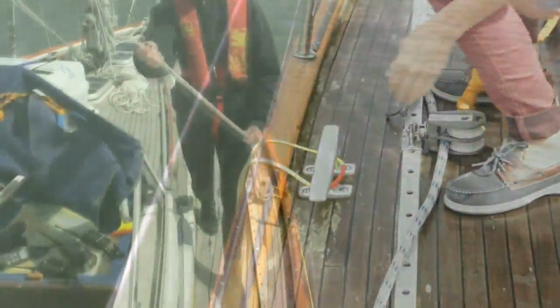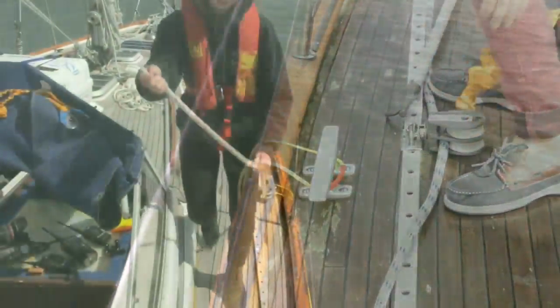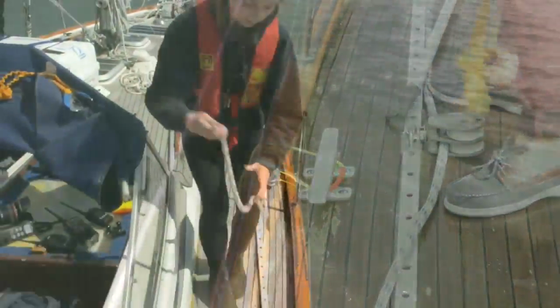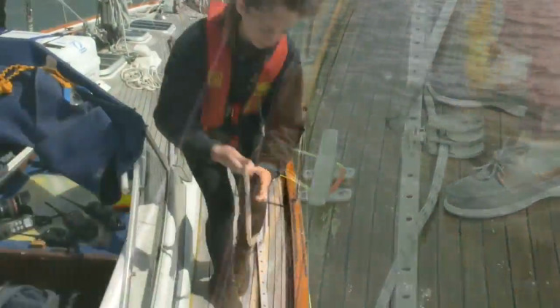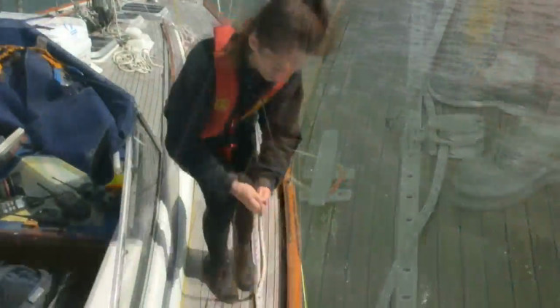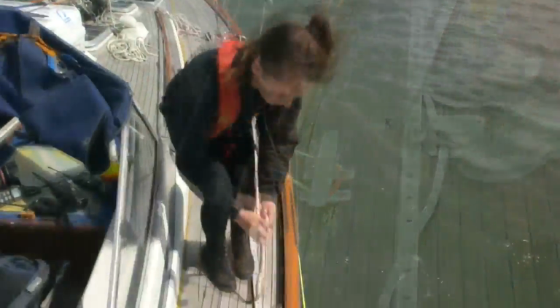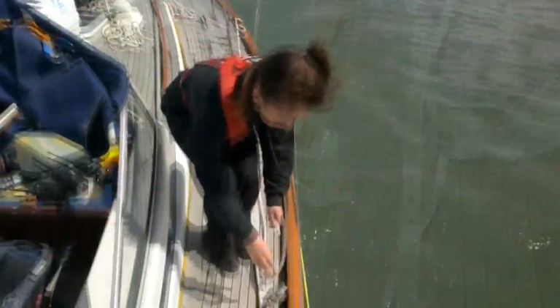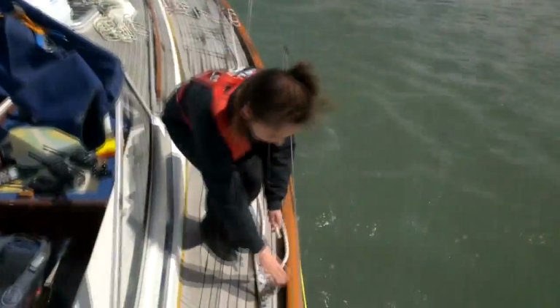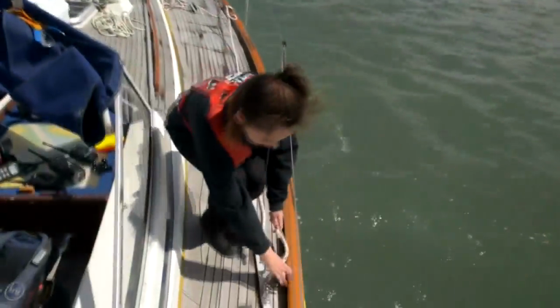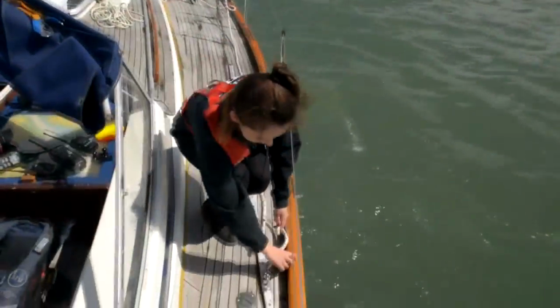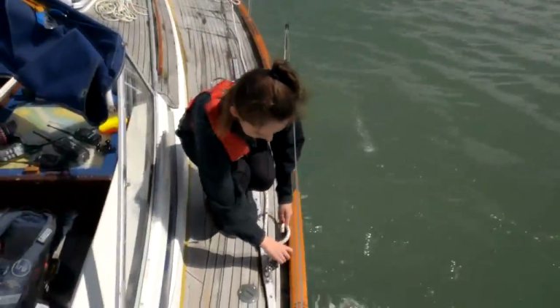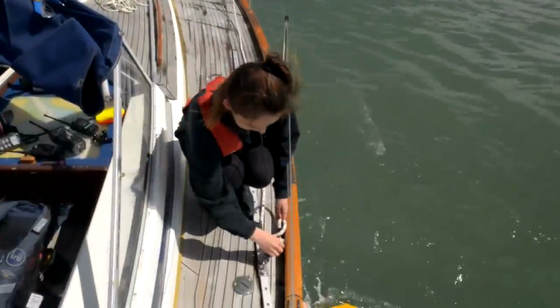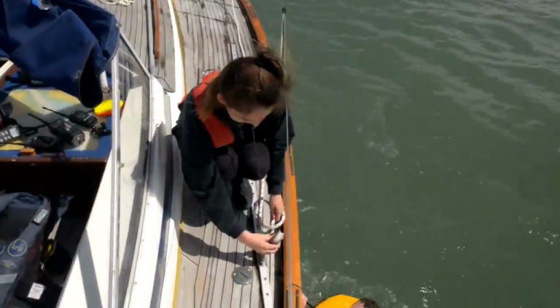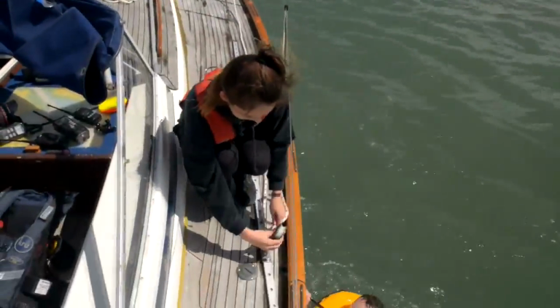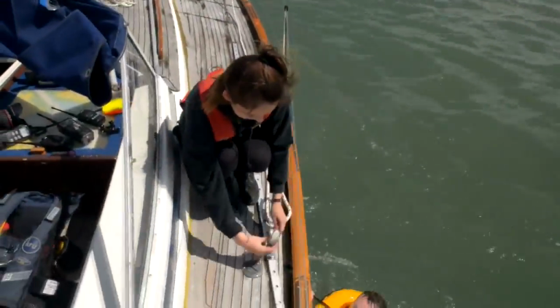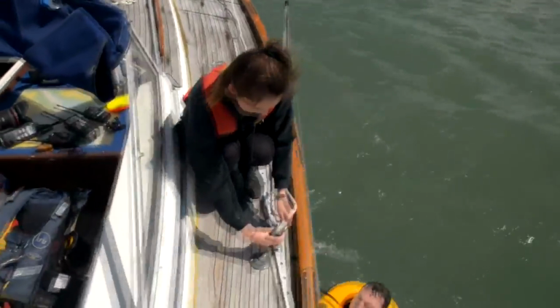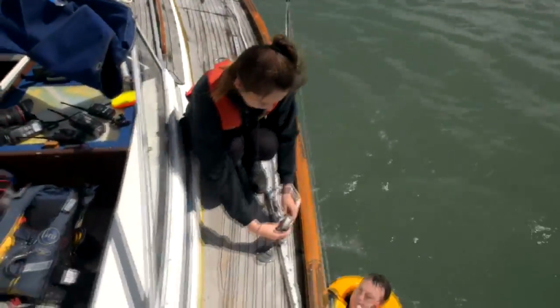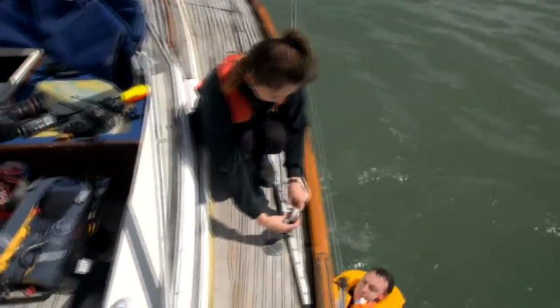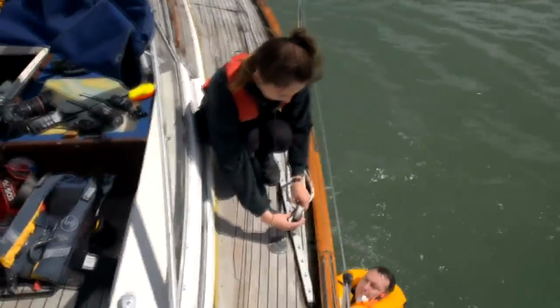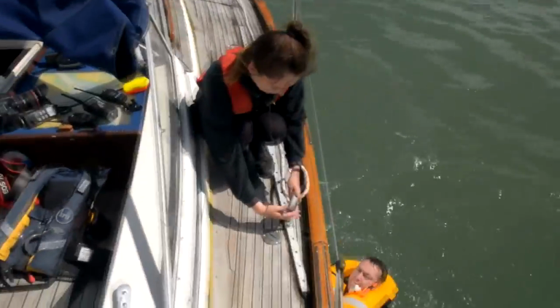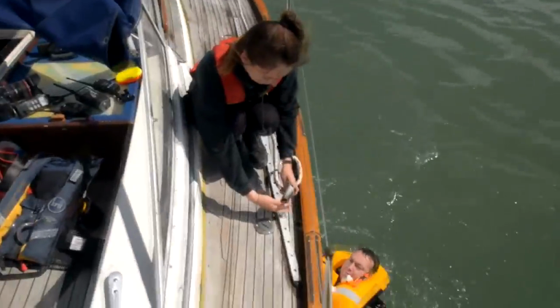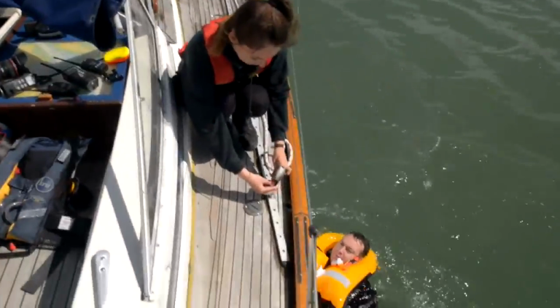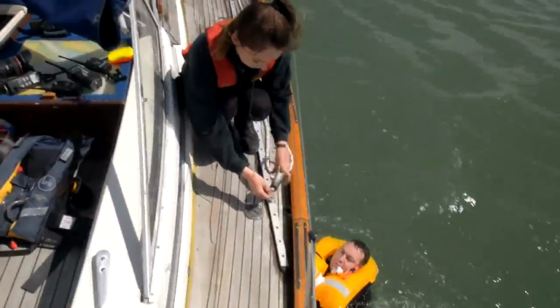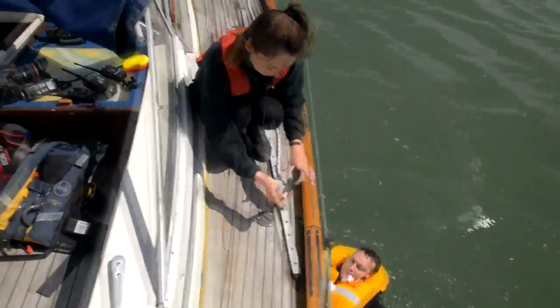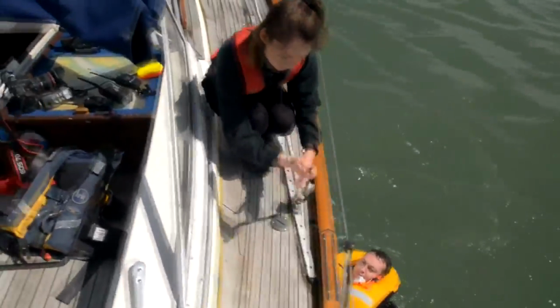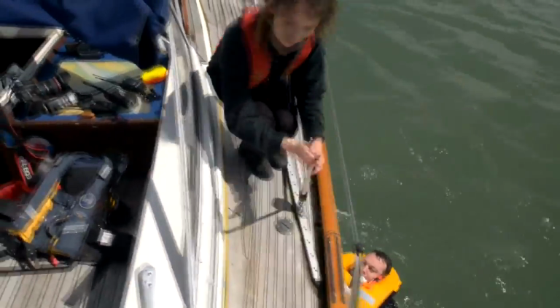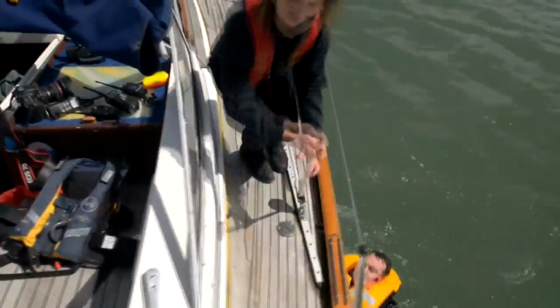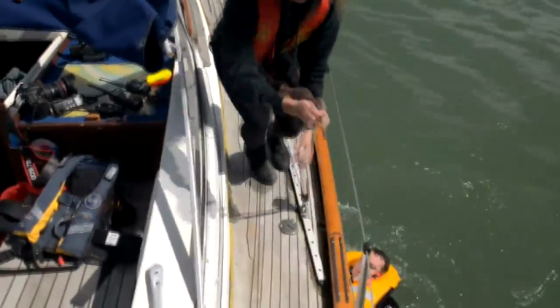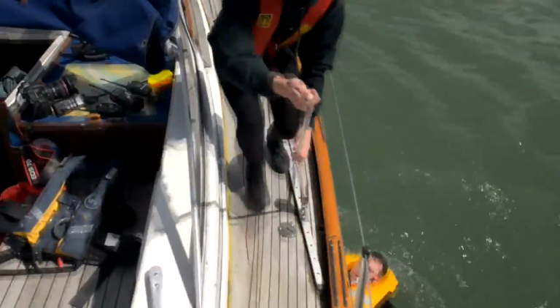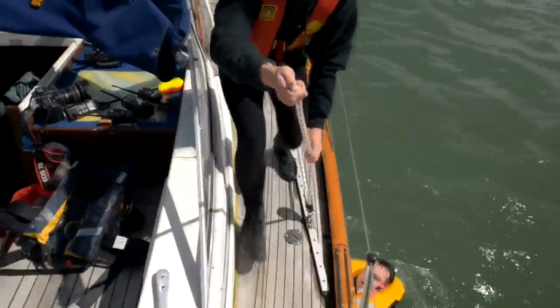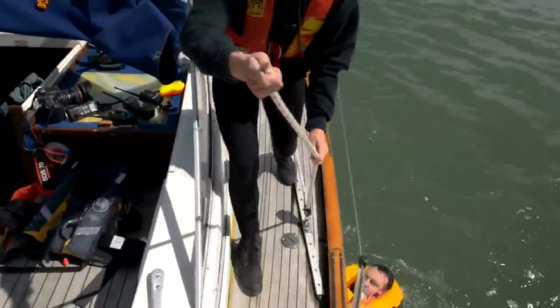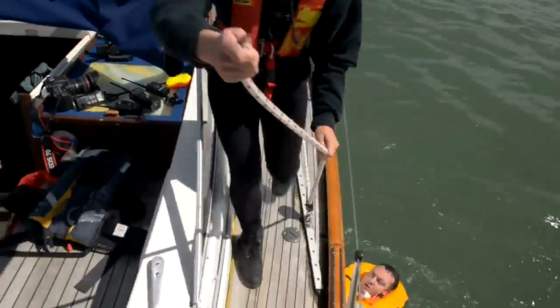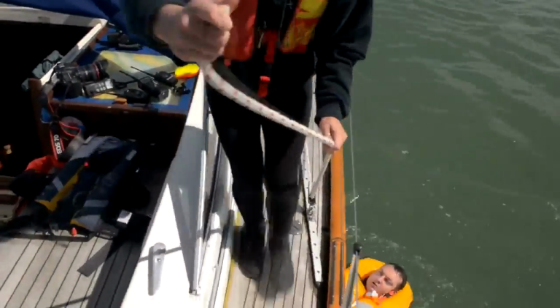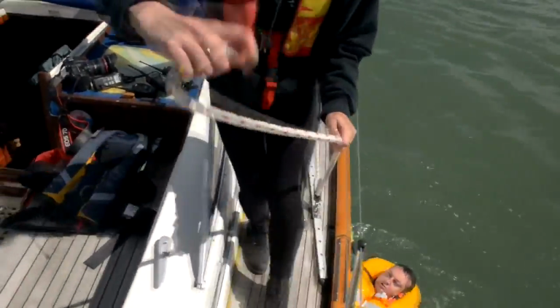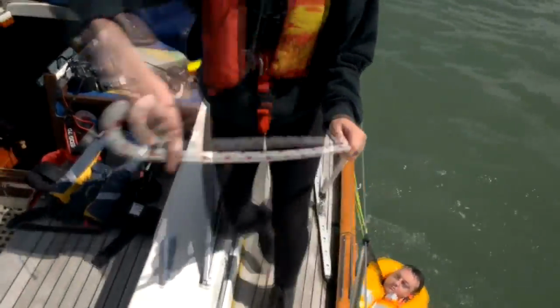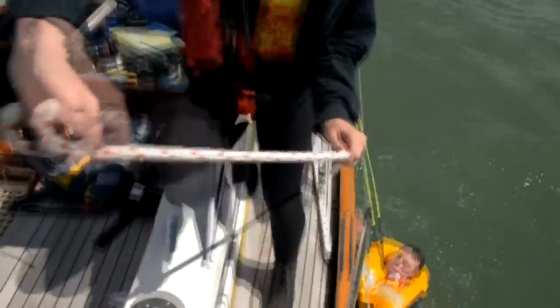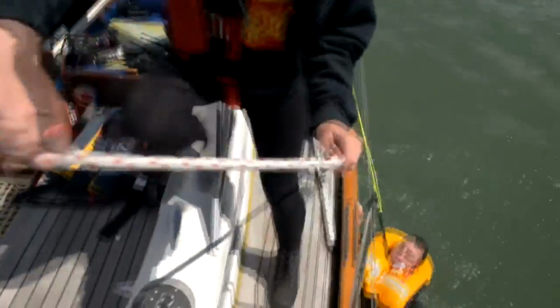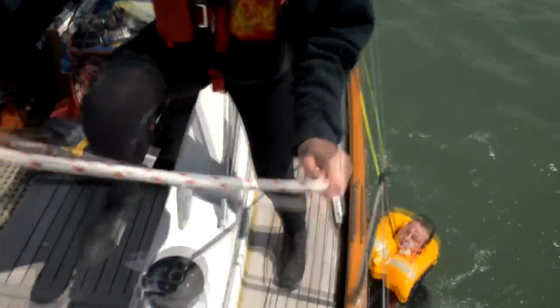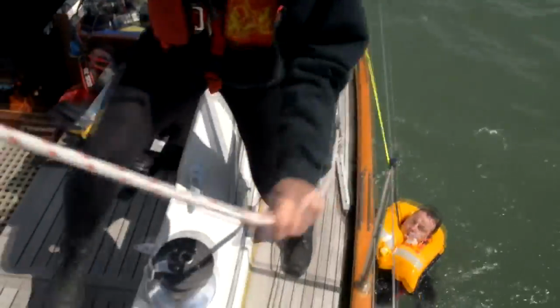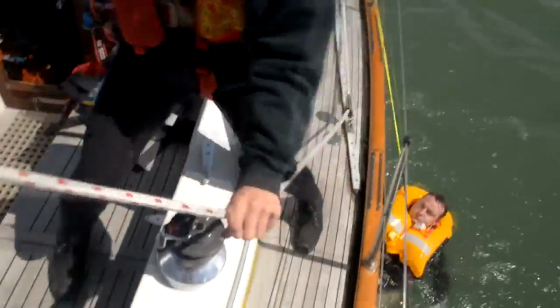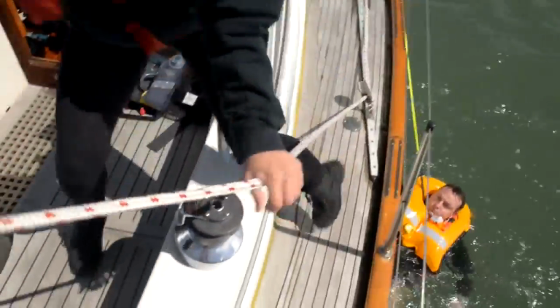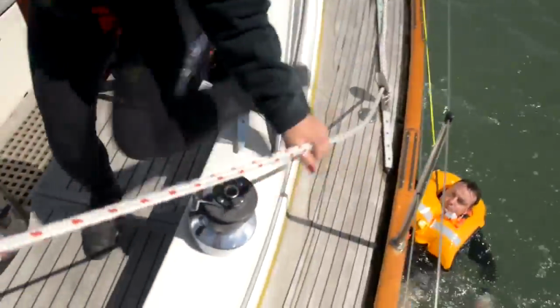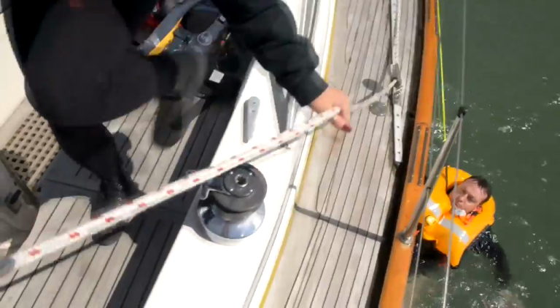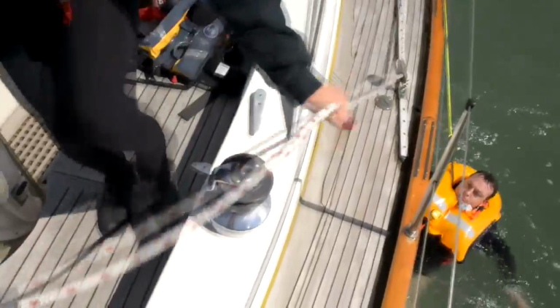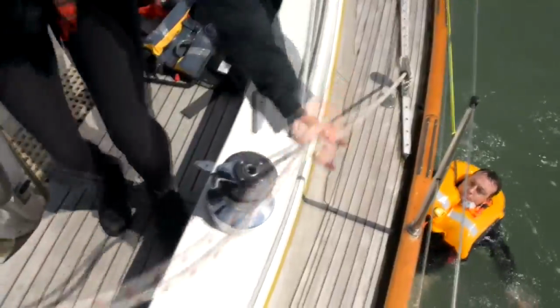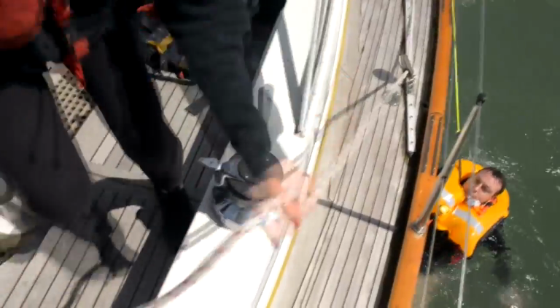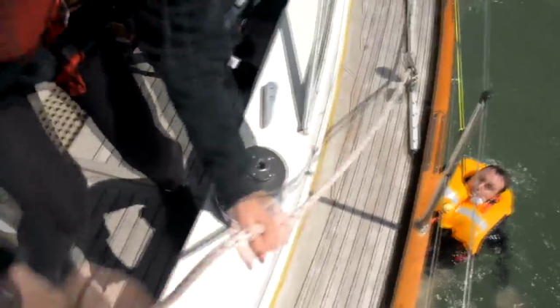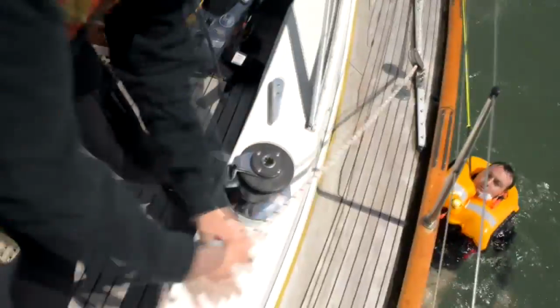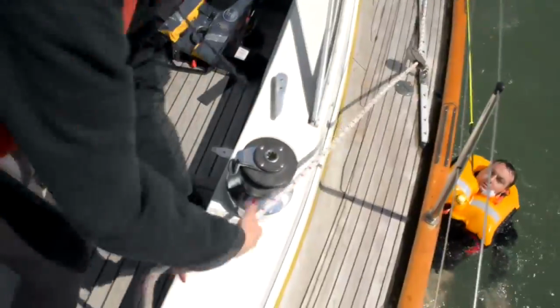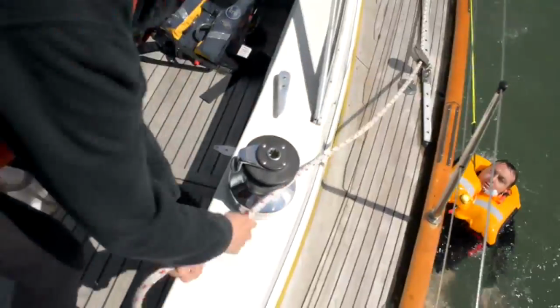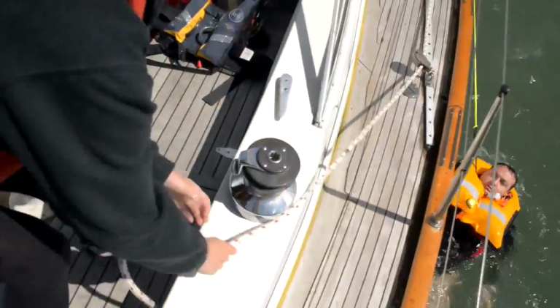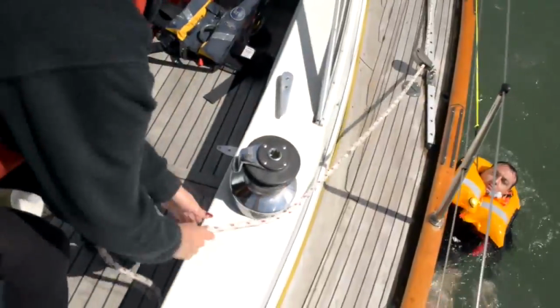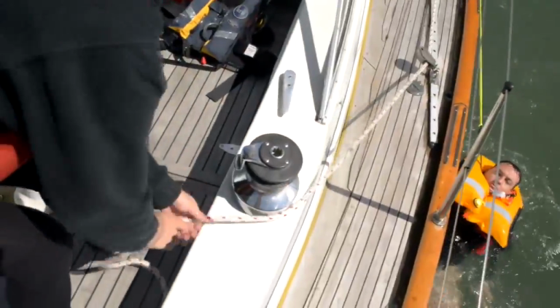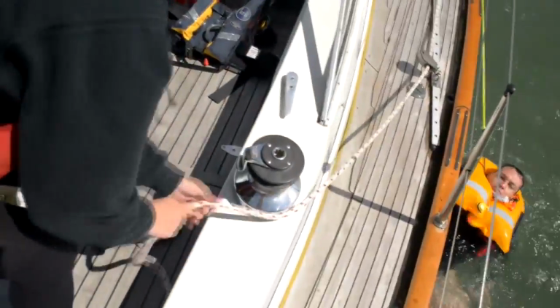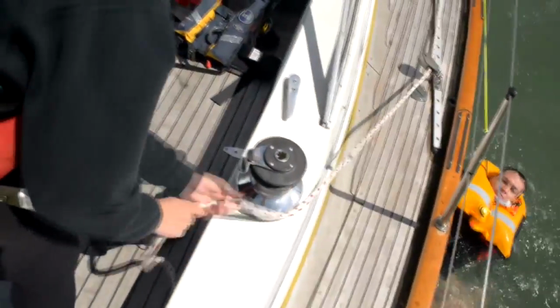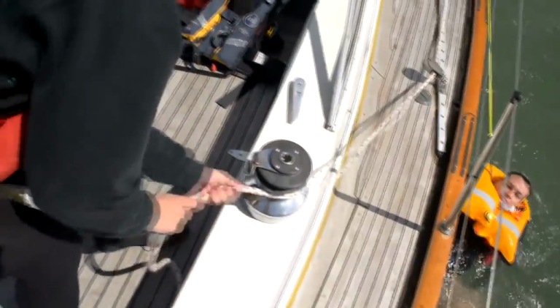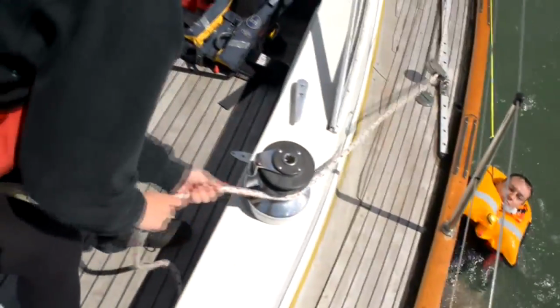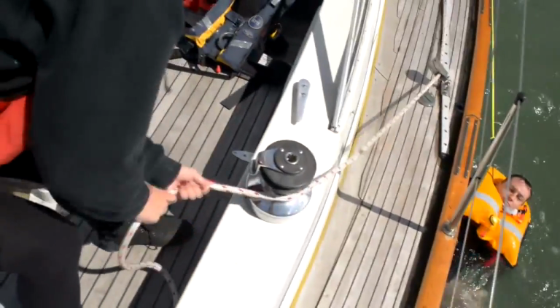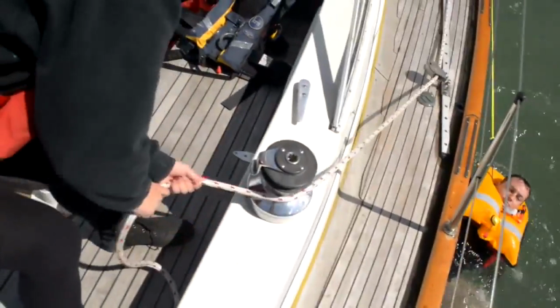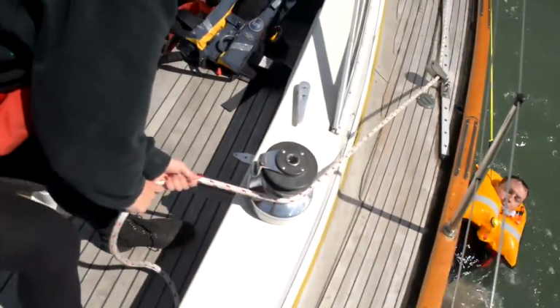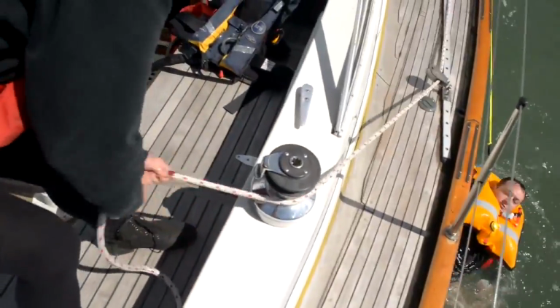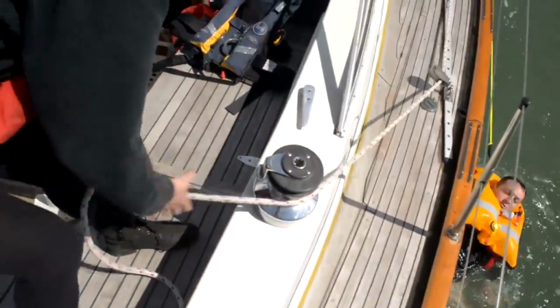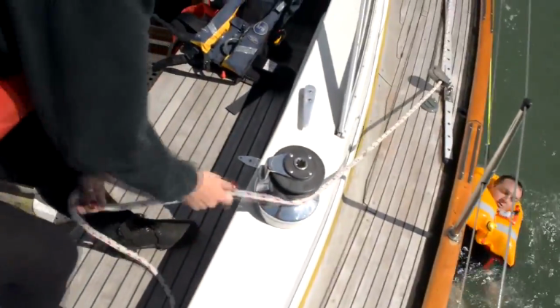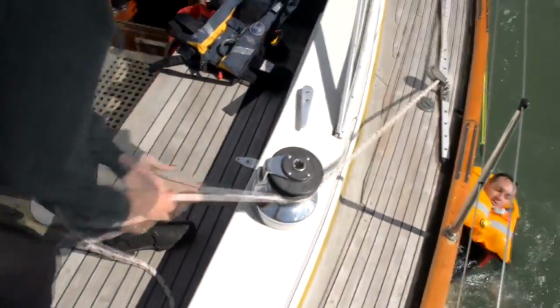With the man overboard safely attached to a cleat on deck, the rescuer can then set up their preferred retrieval system.